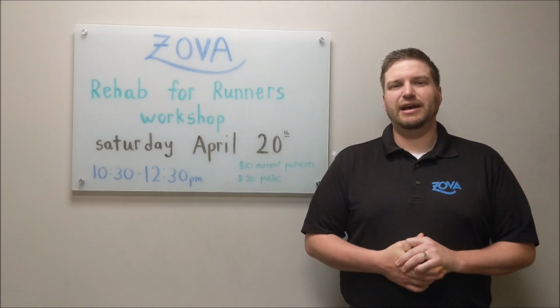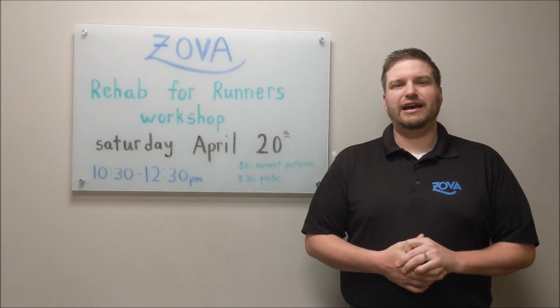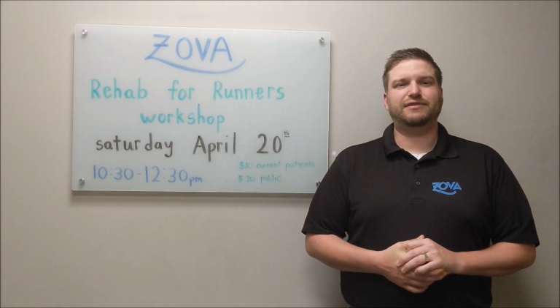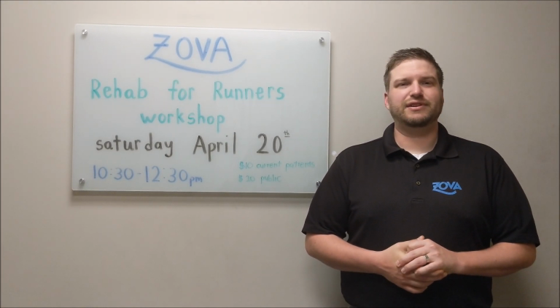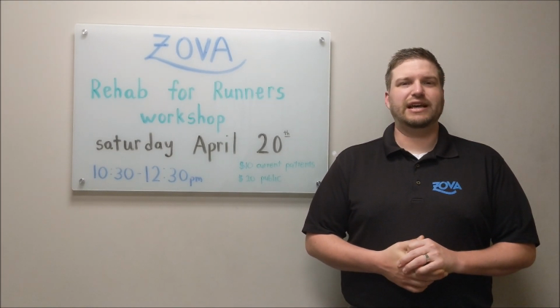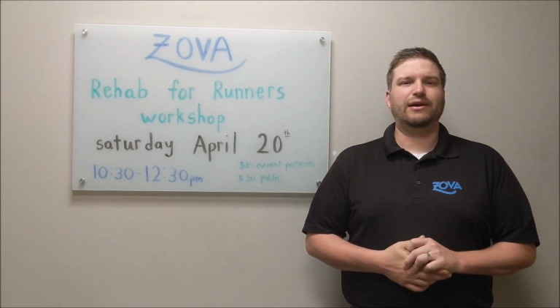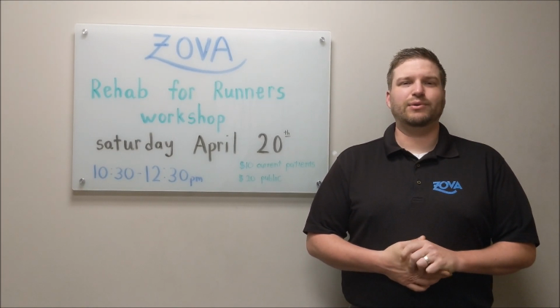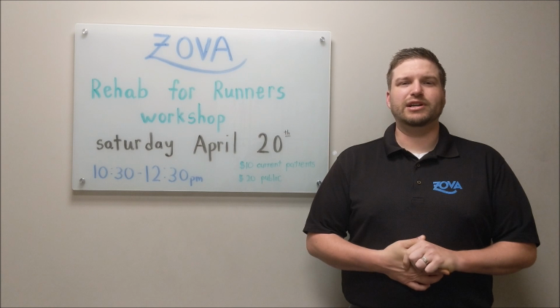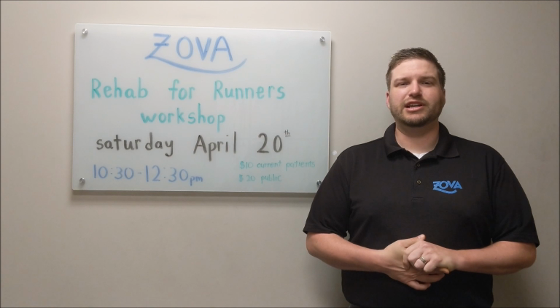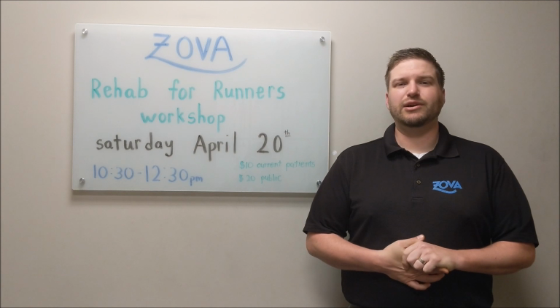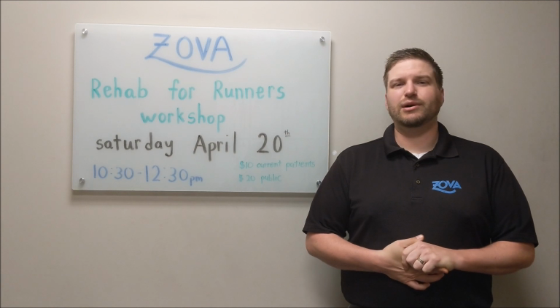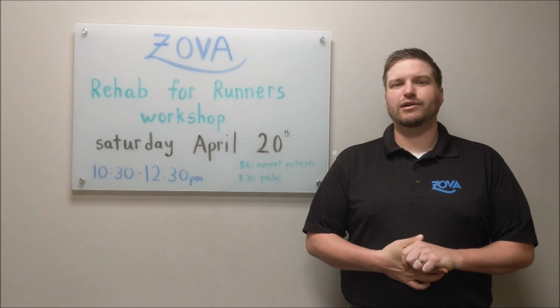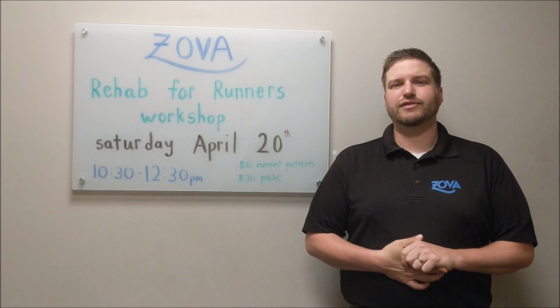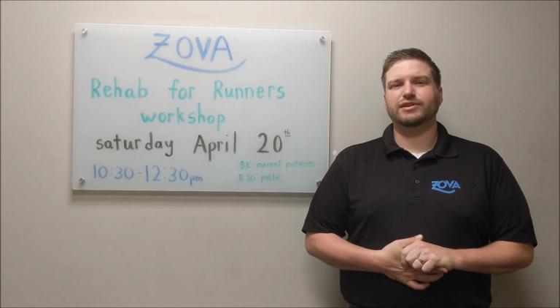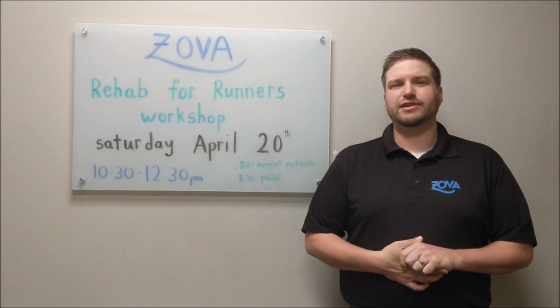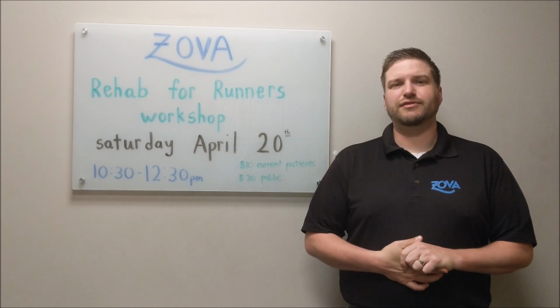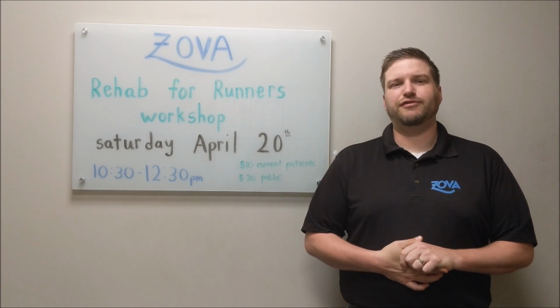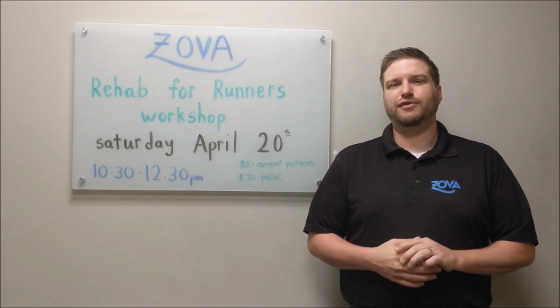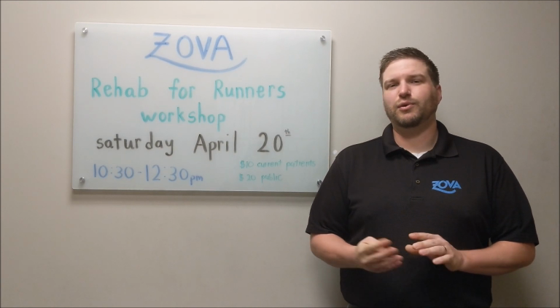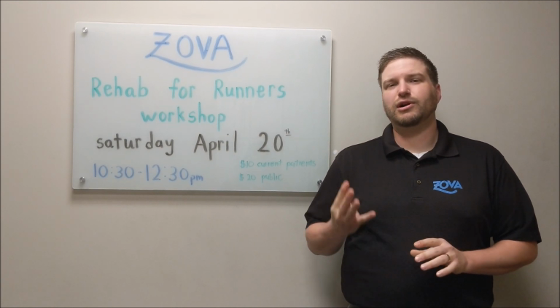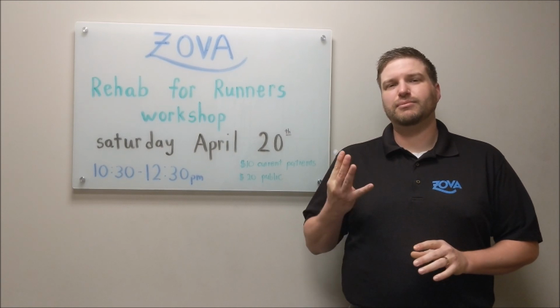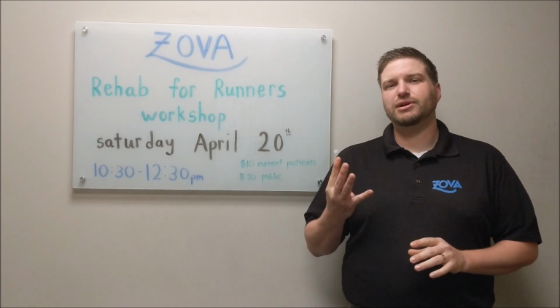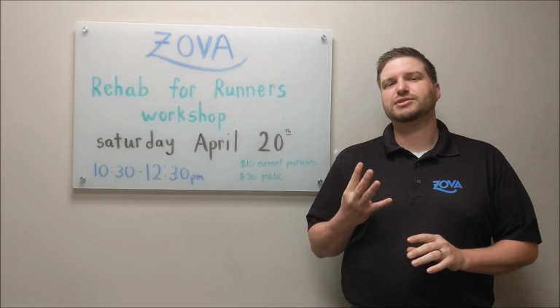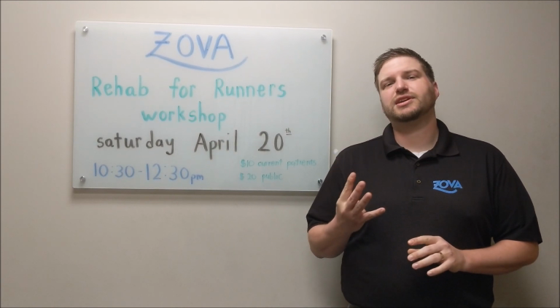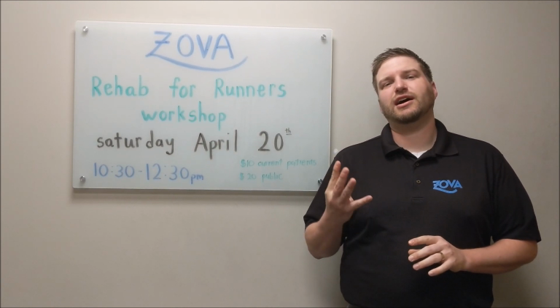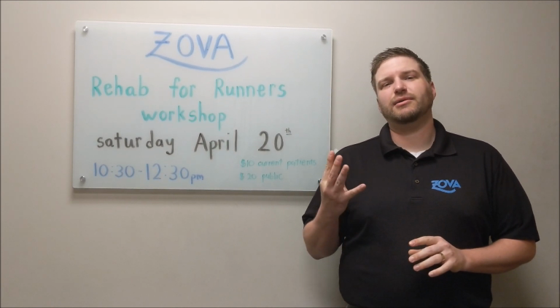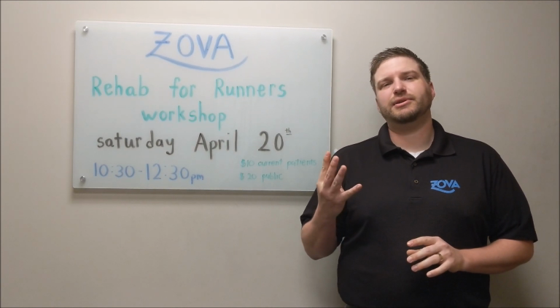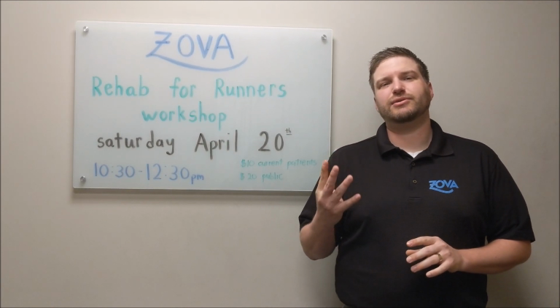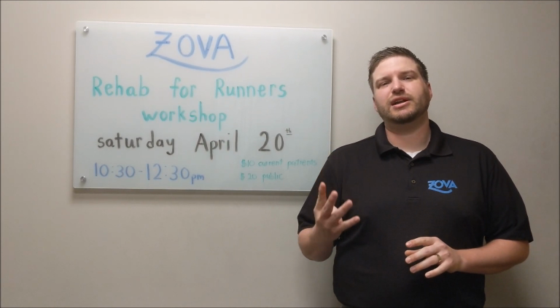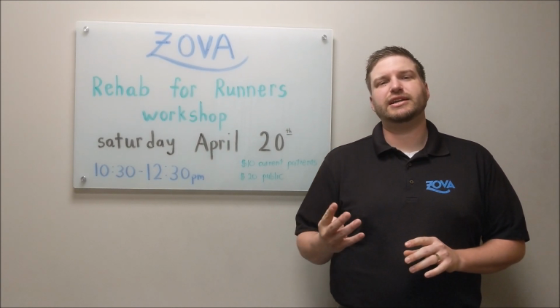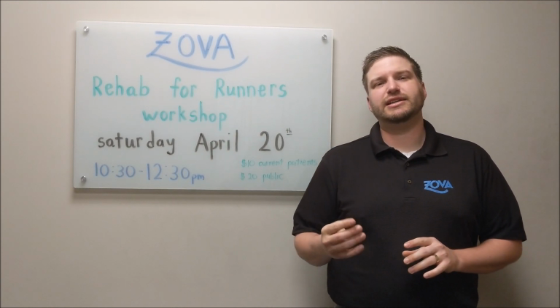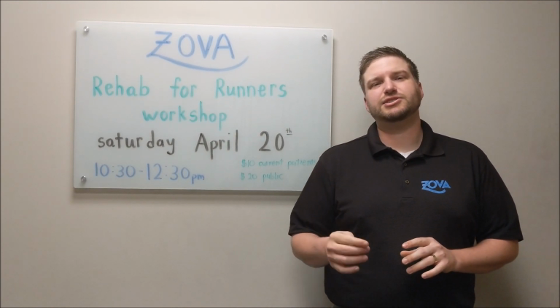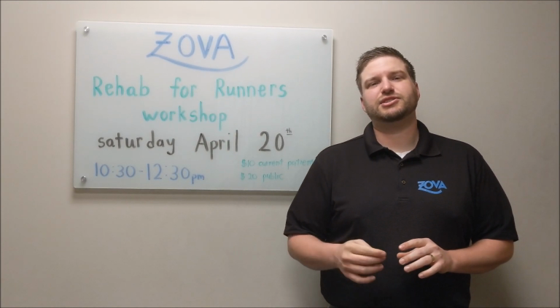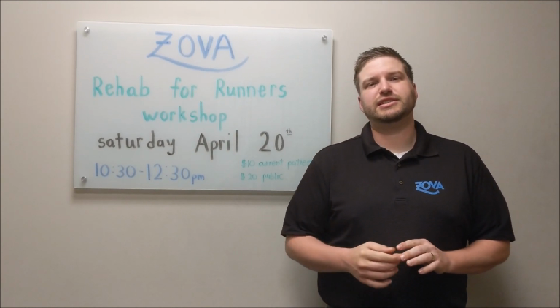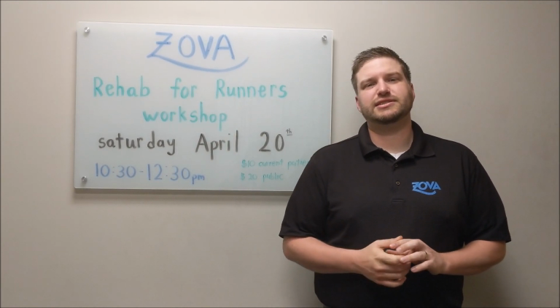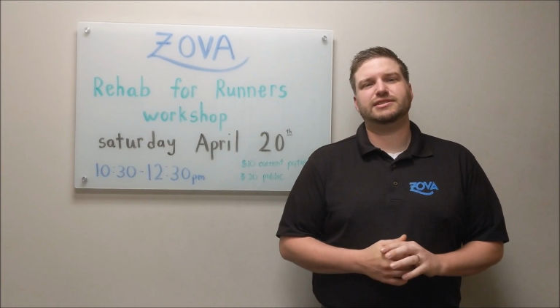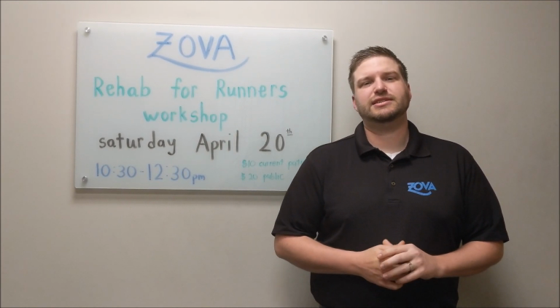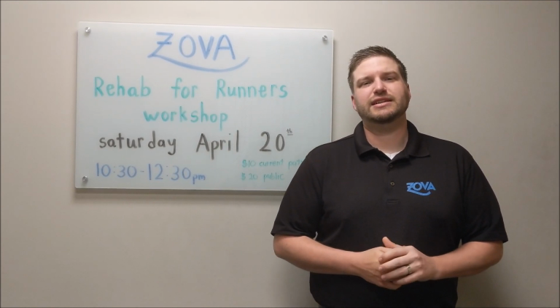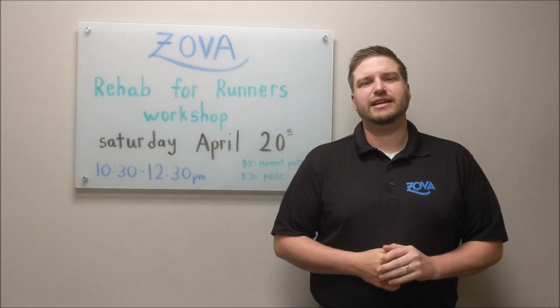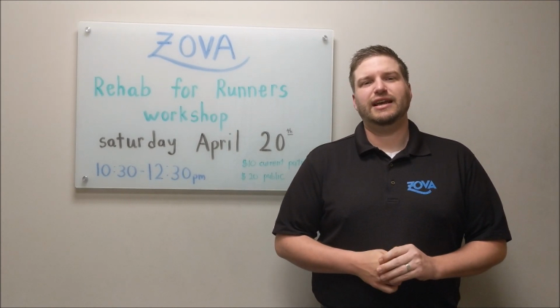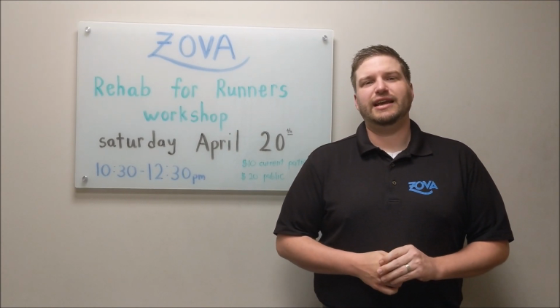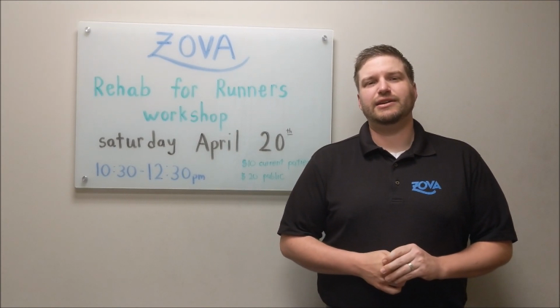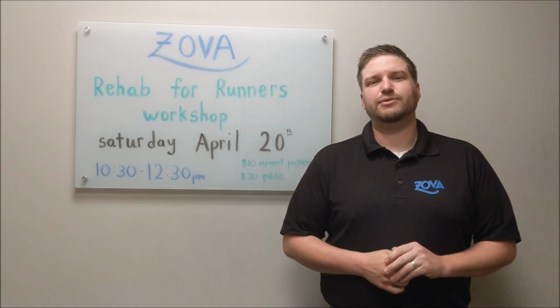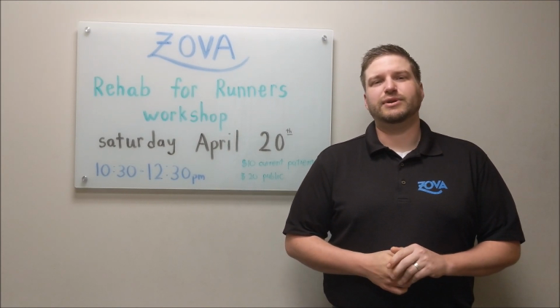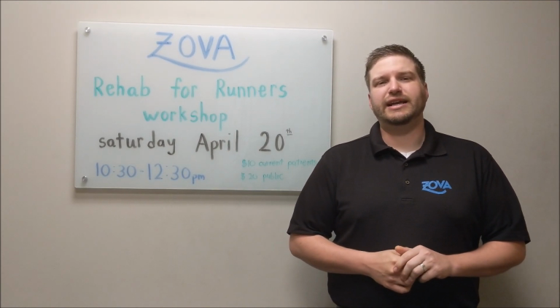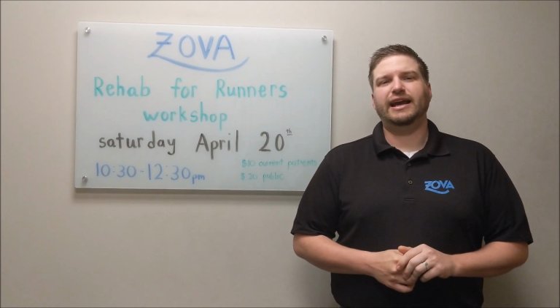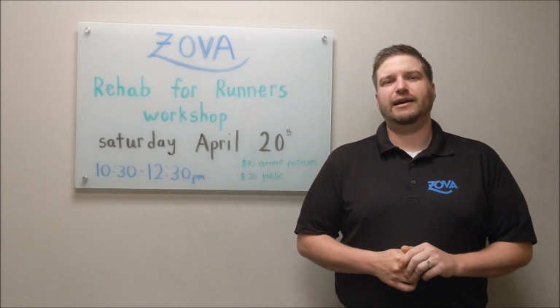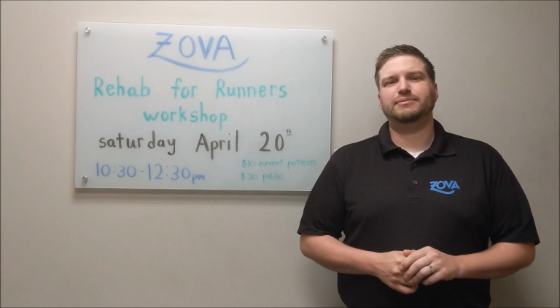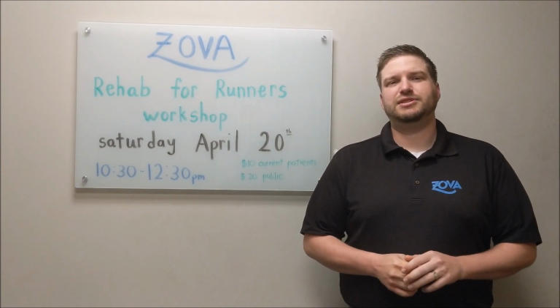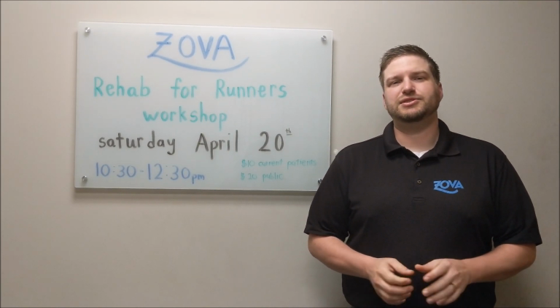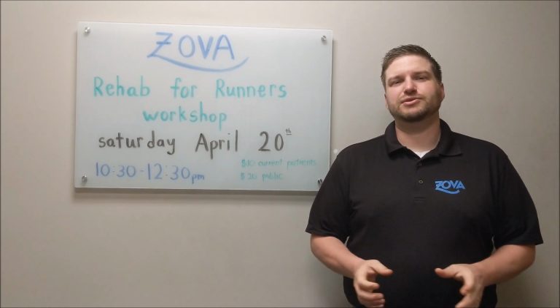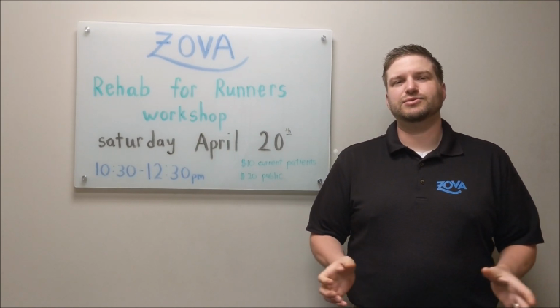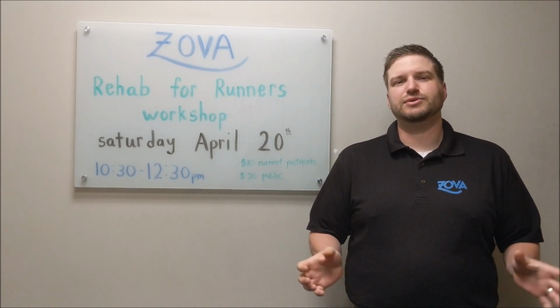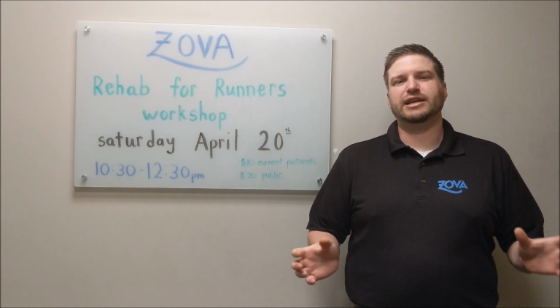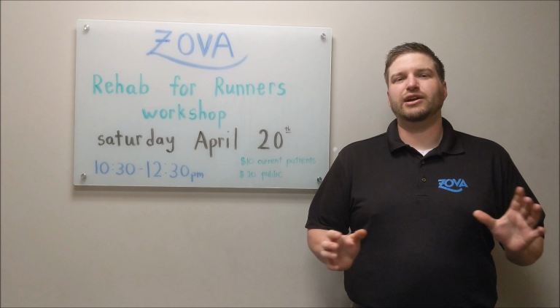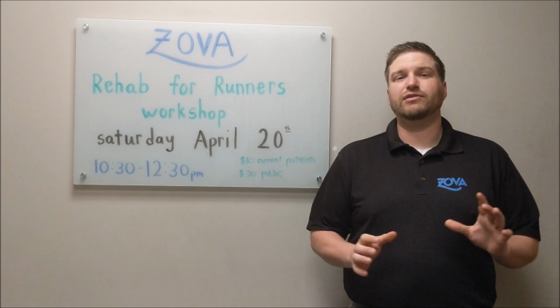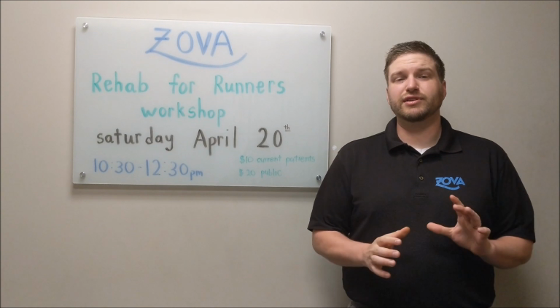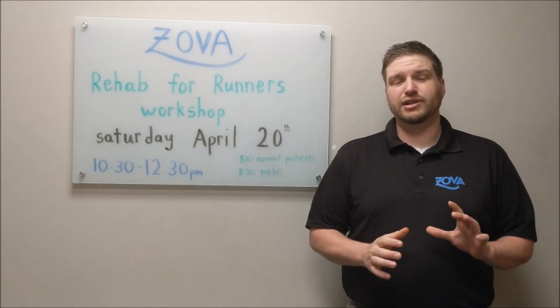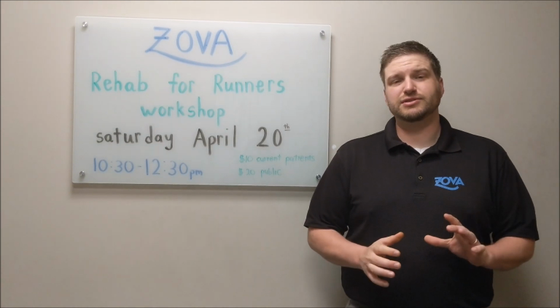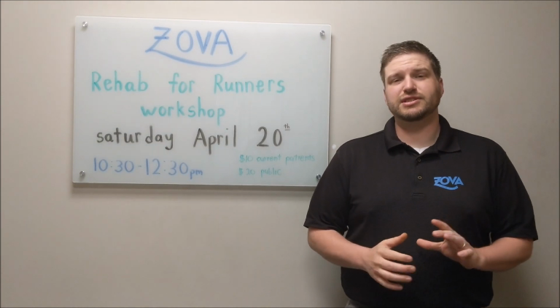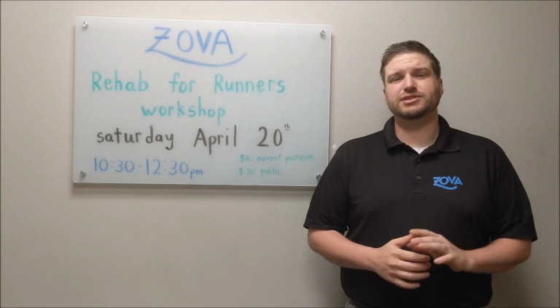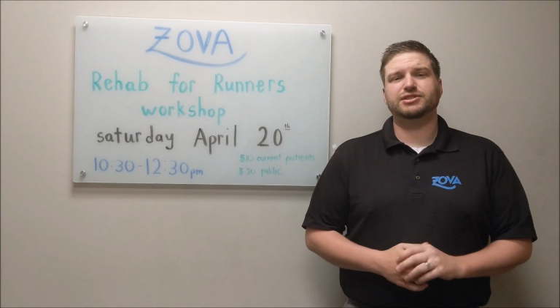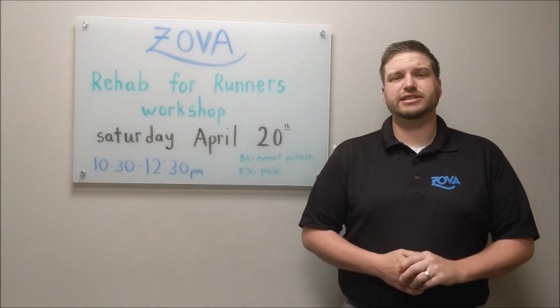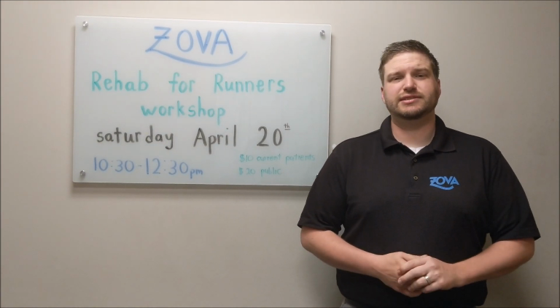After that we're going to go over the four most common running injuries and rehab to get over those injuries.